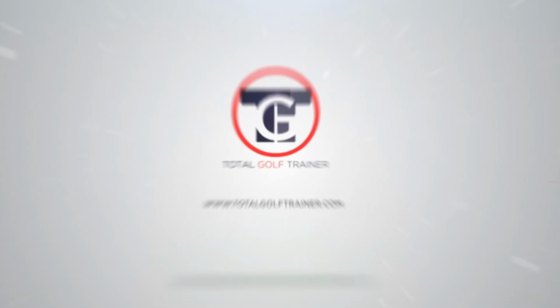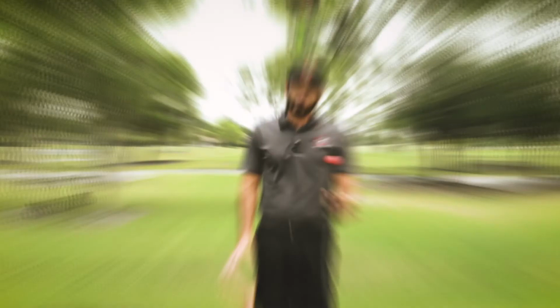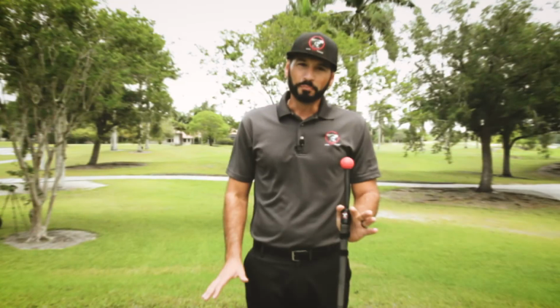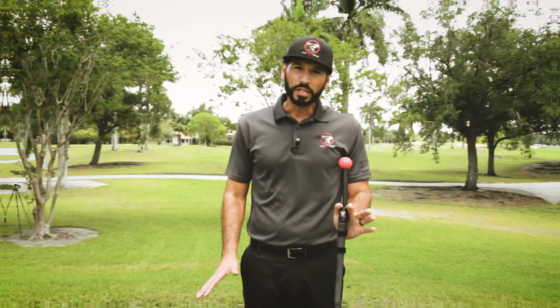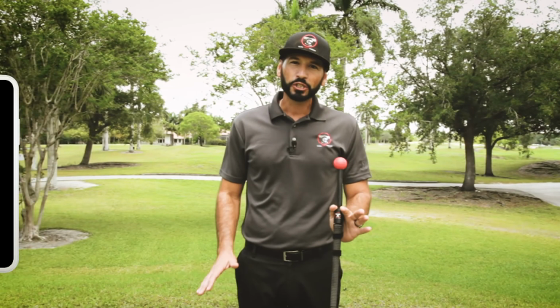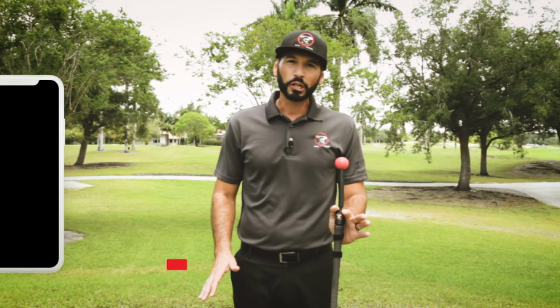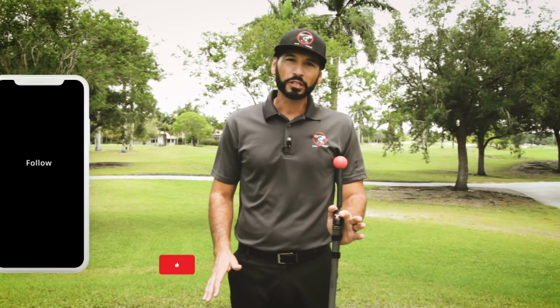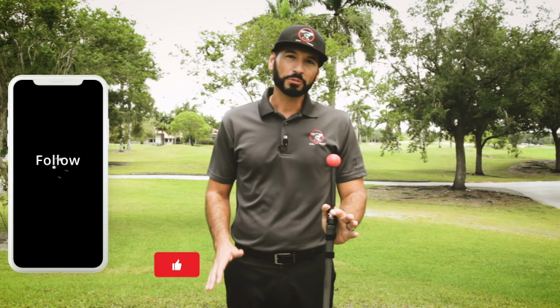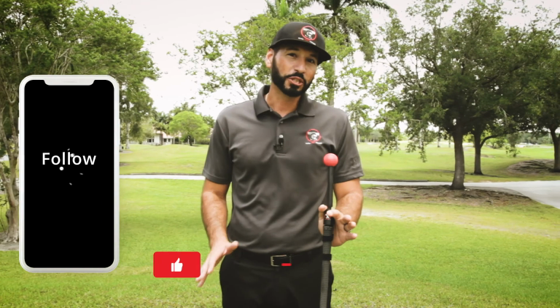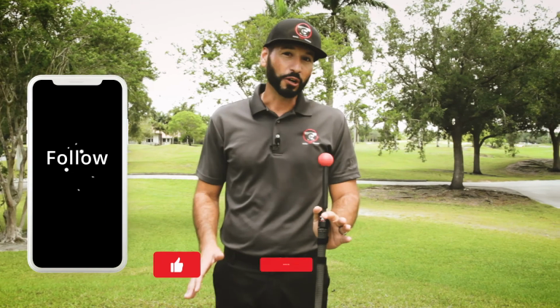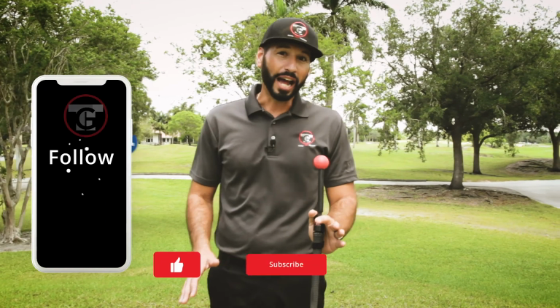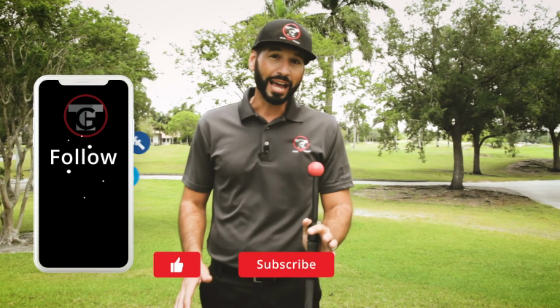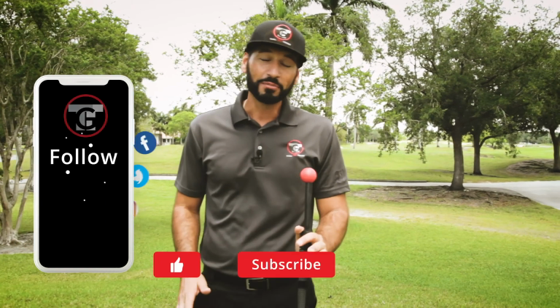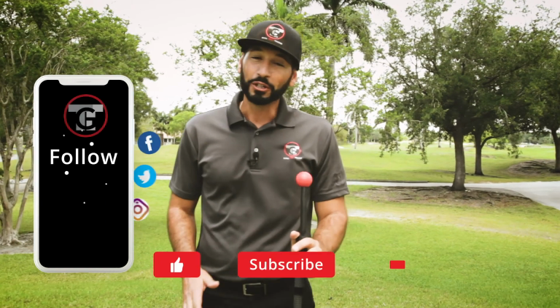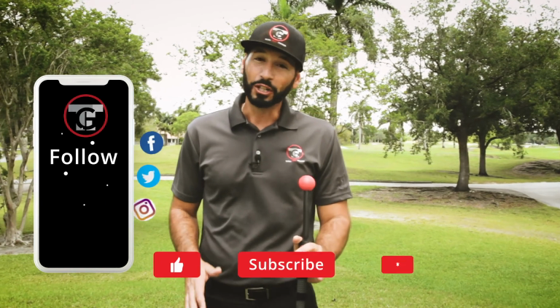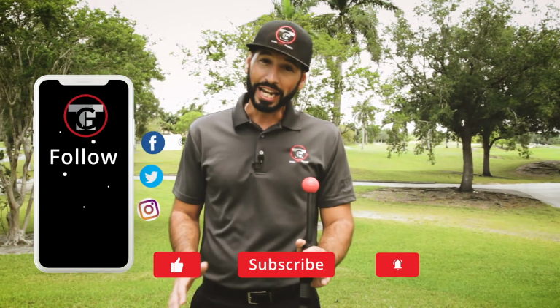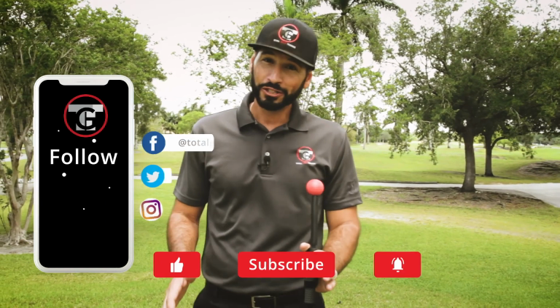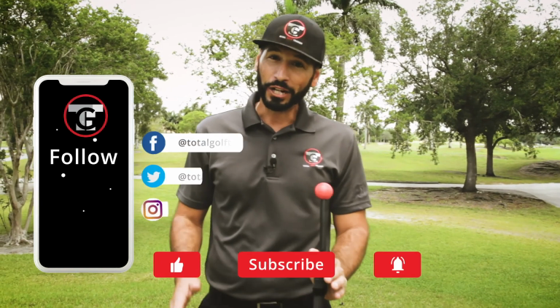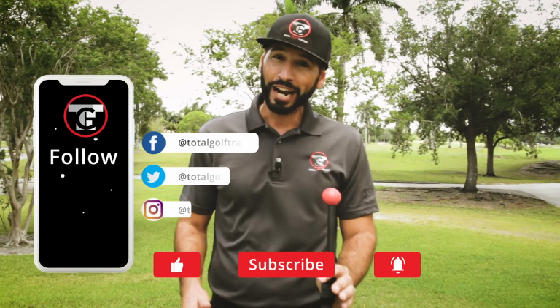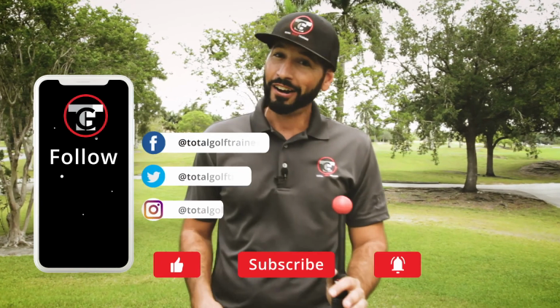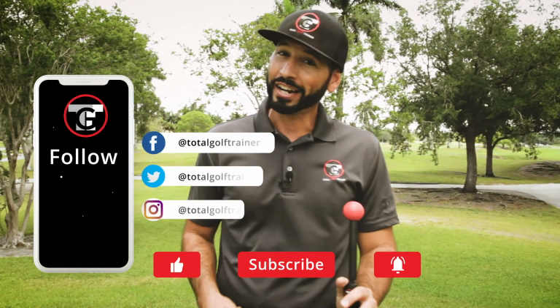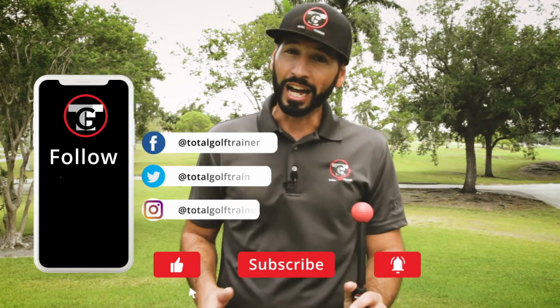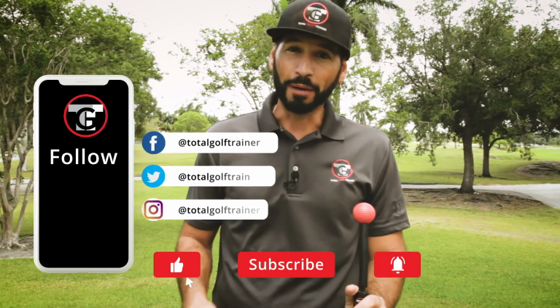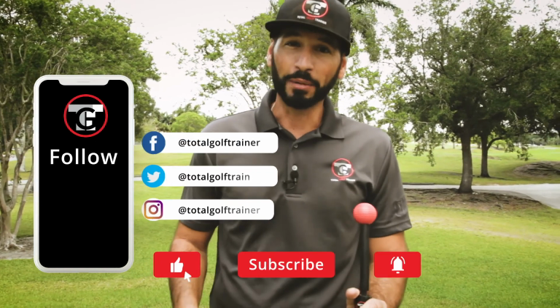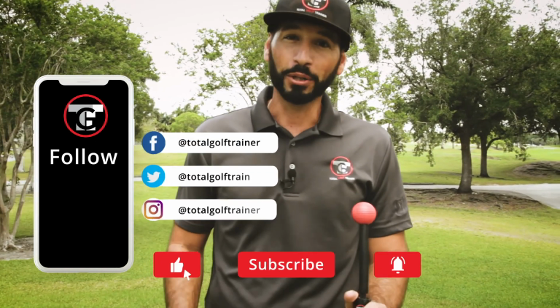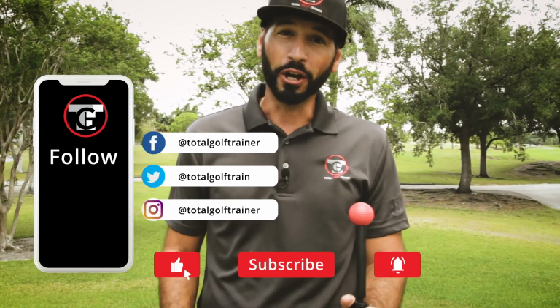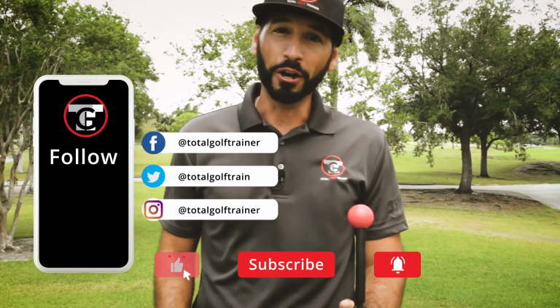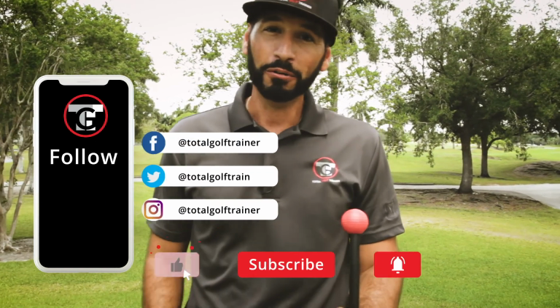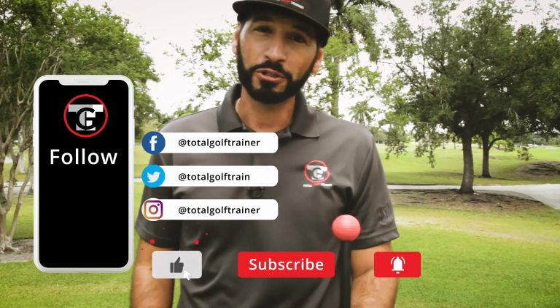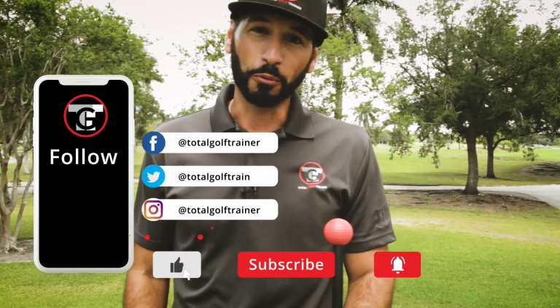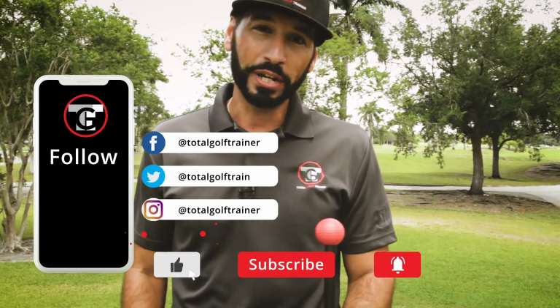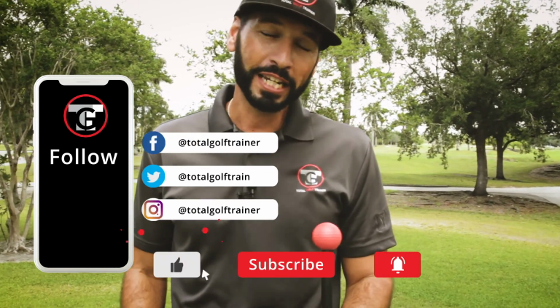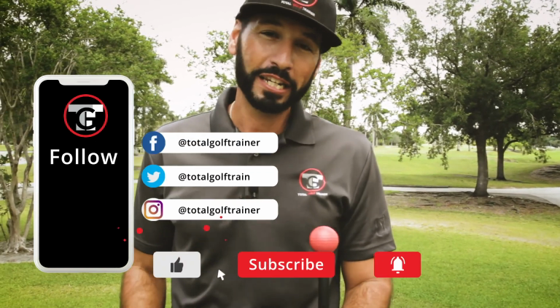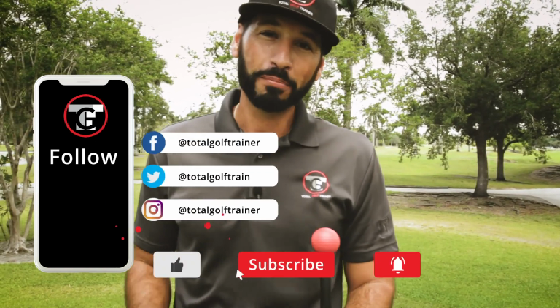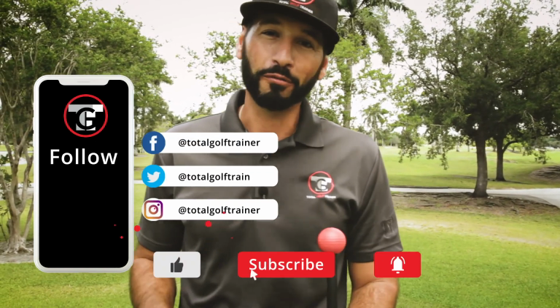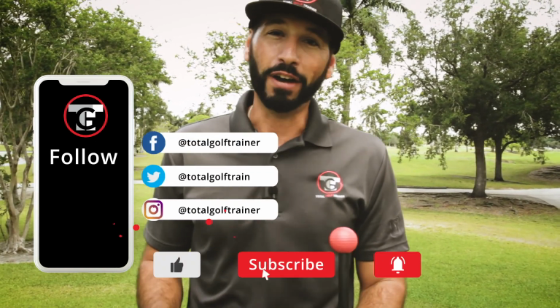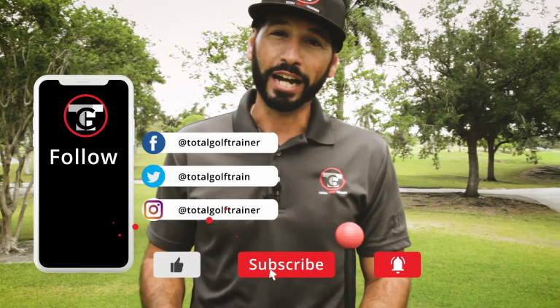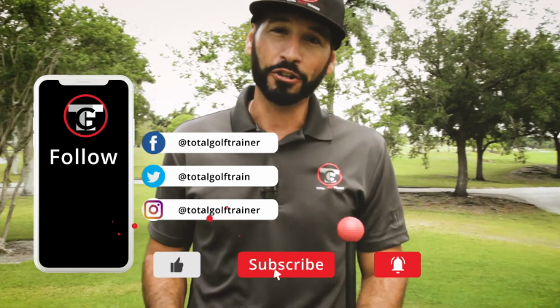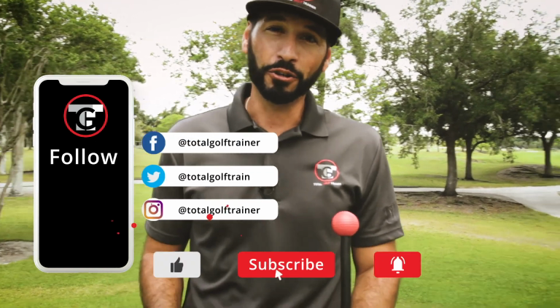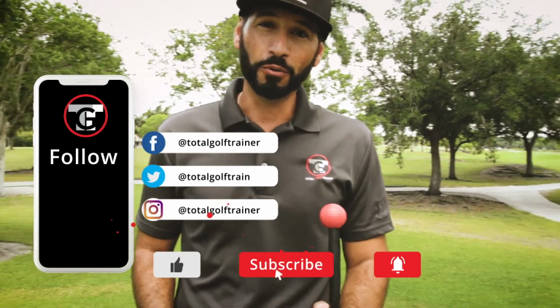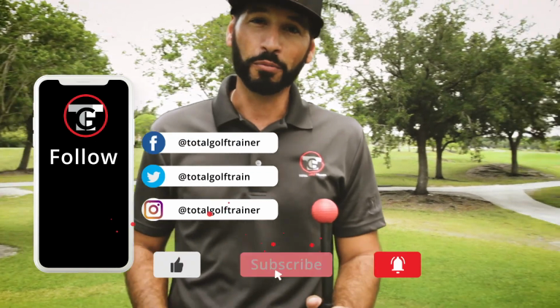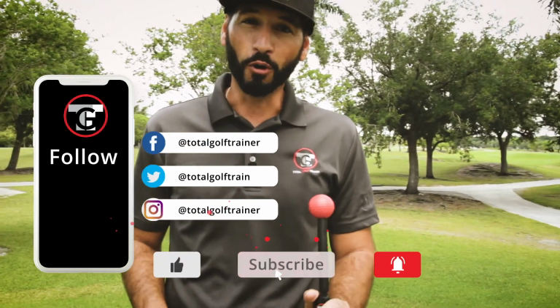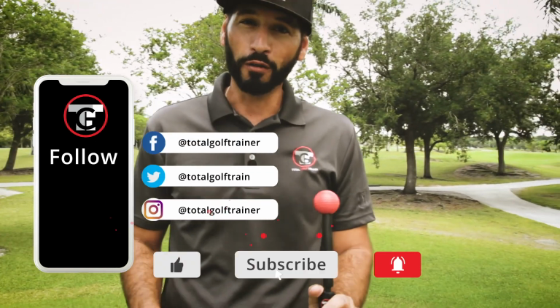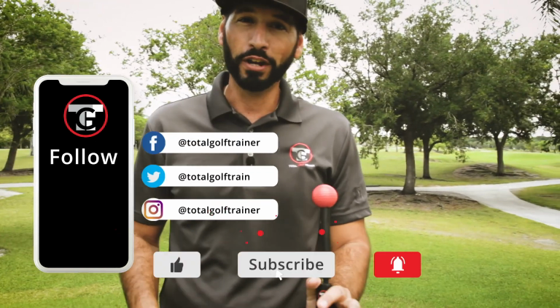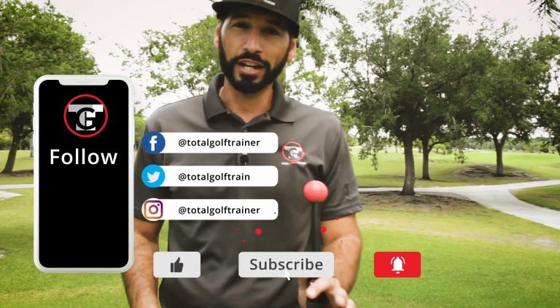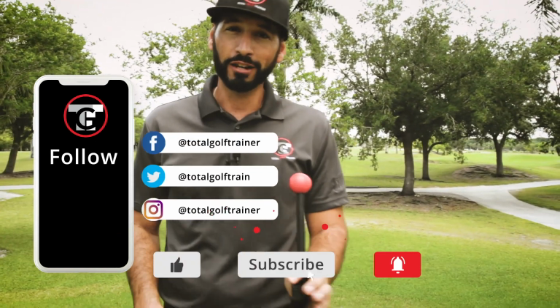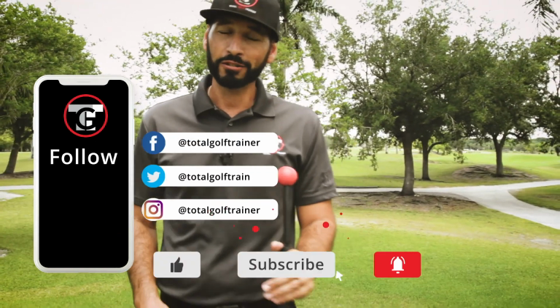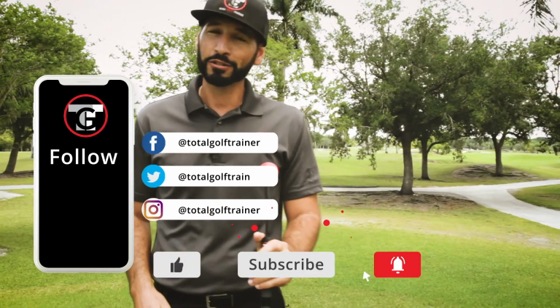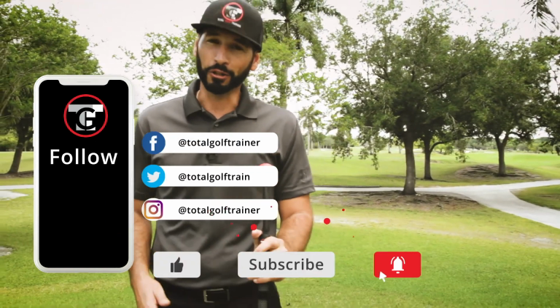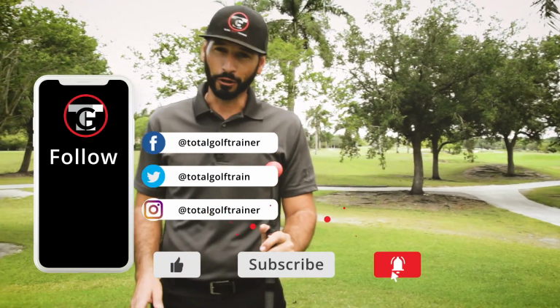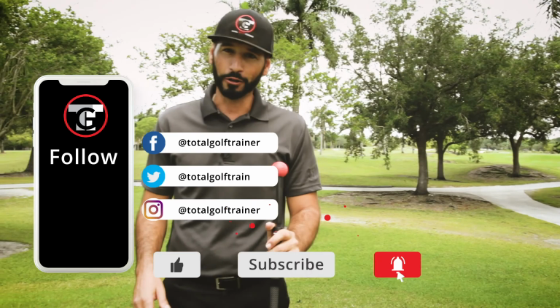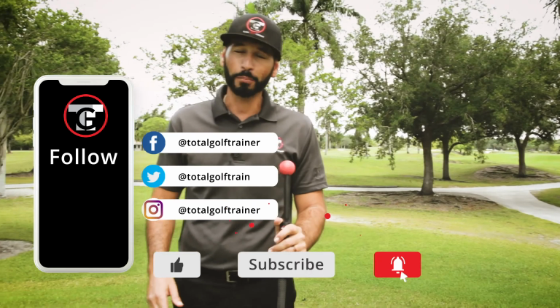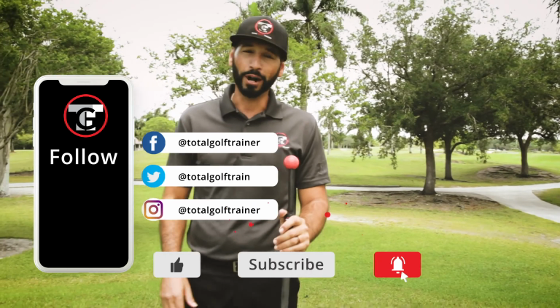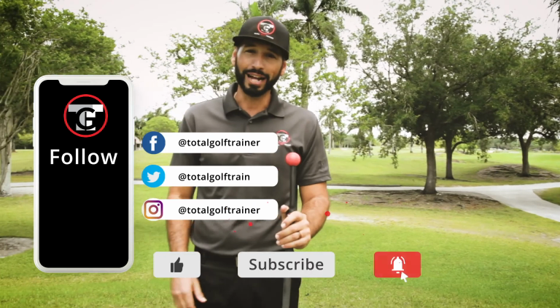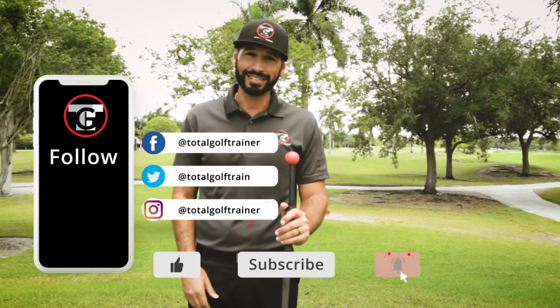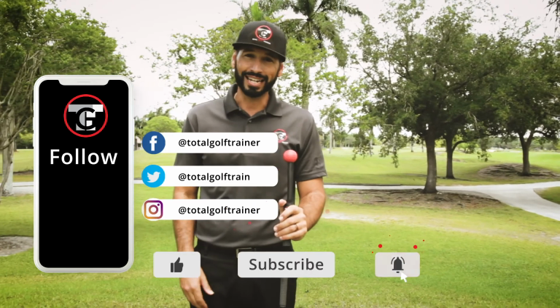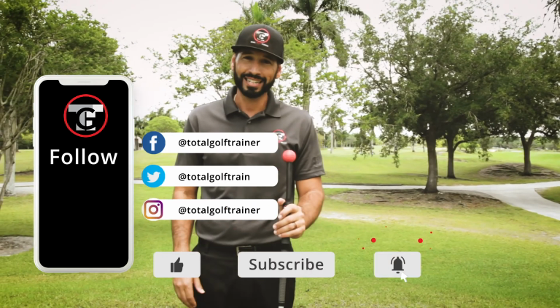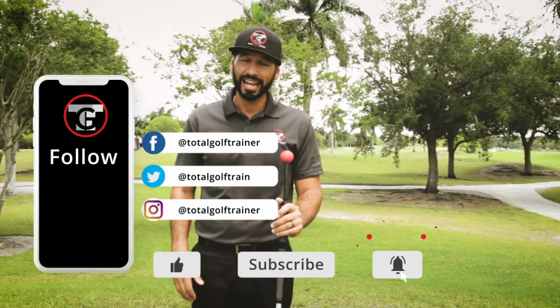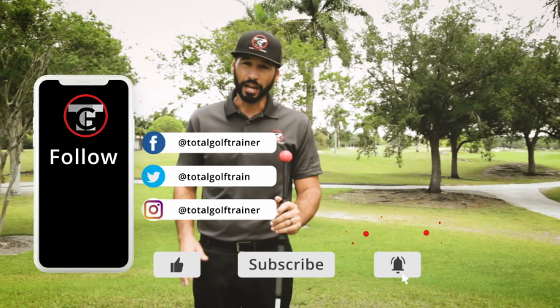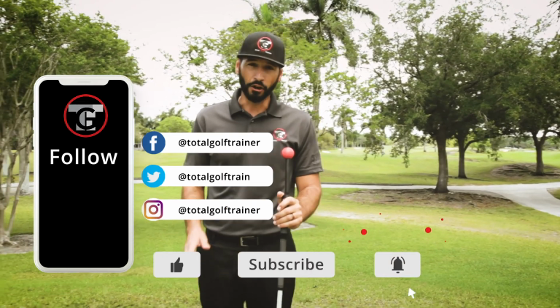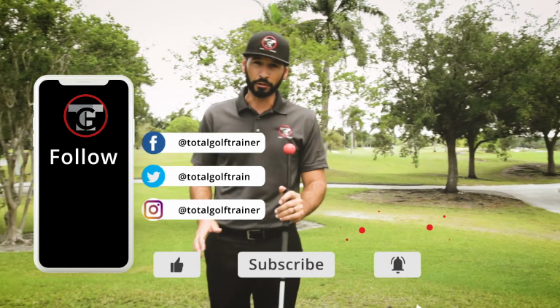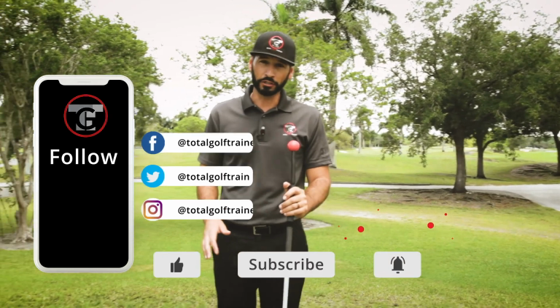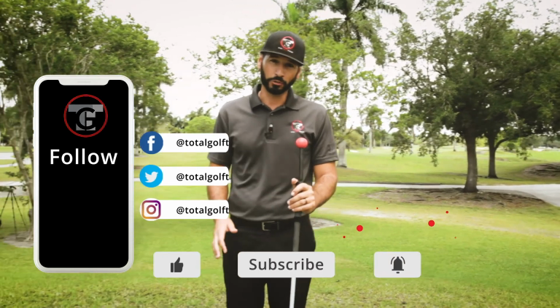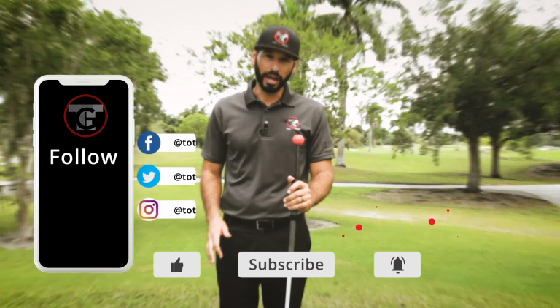Be sure to subscribe, like, share, and comment below so we can keep providing you with more videos to help you learn your process and own your swing.